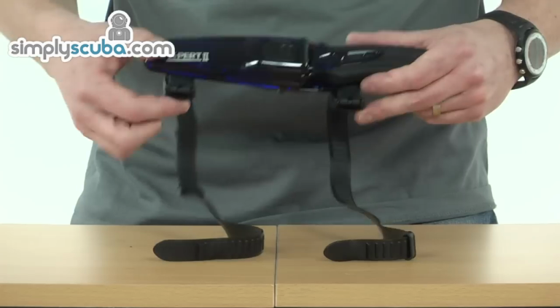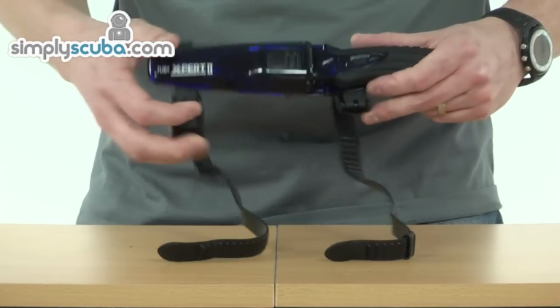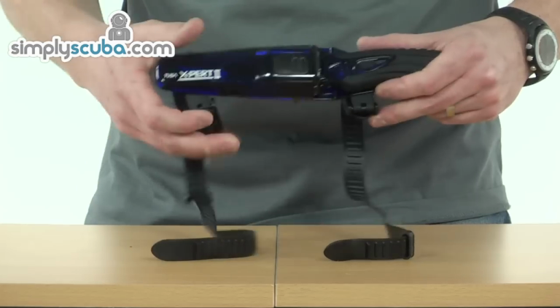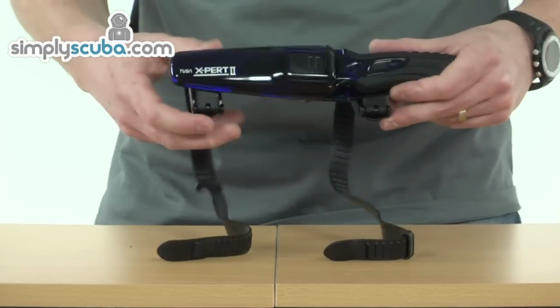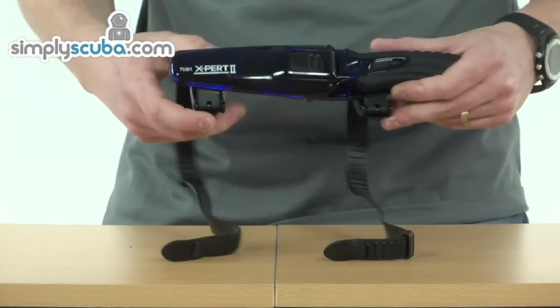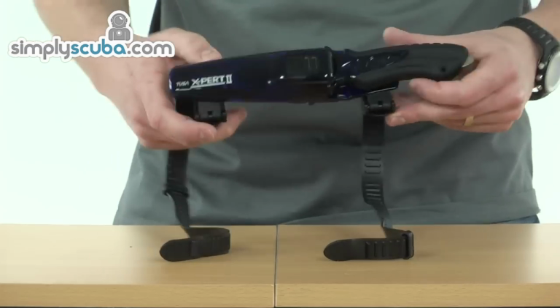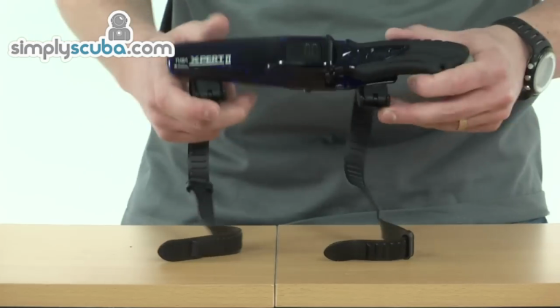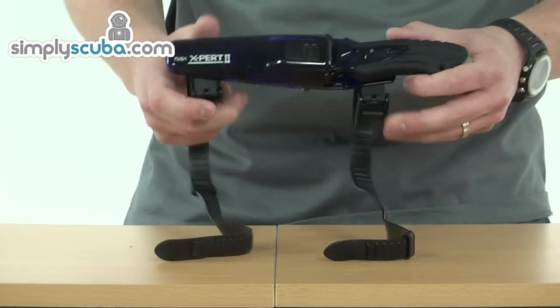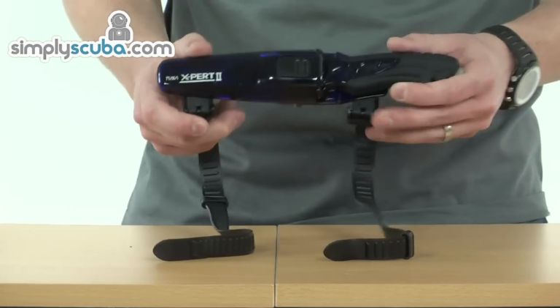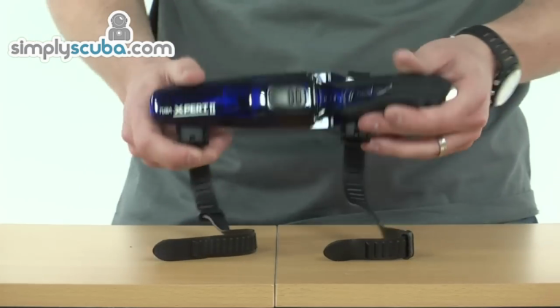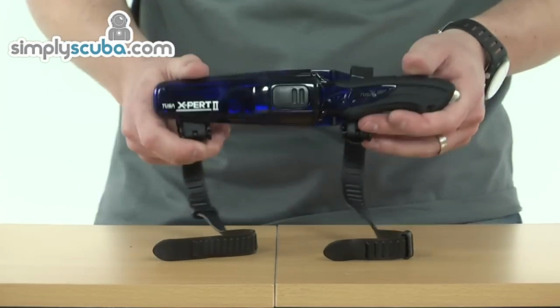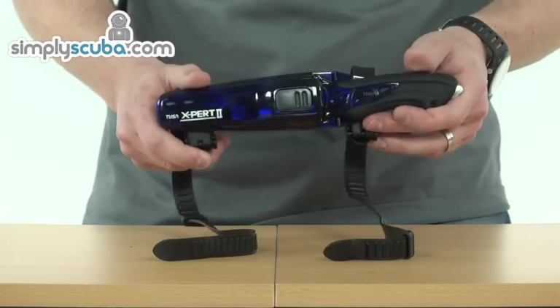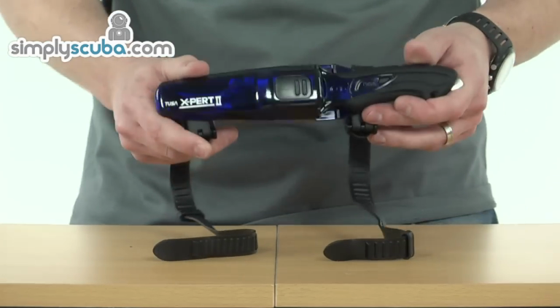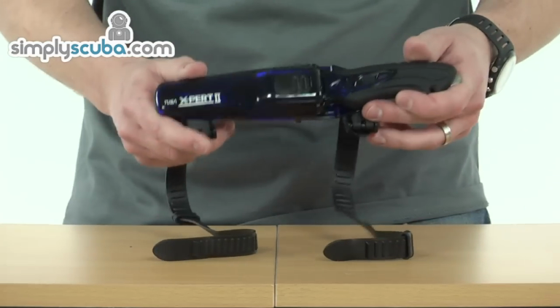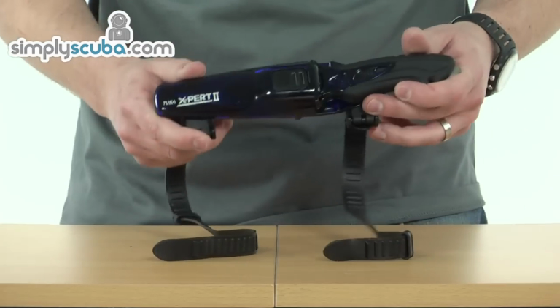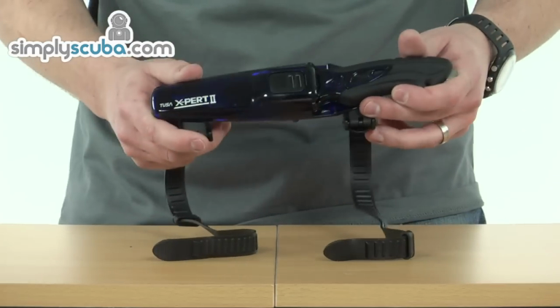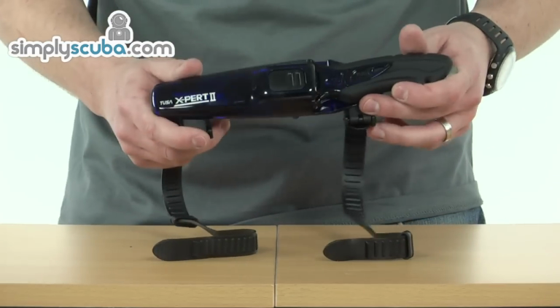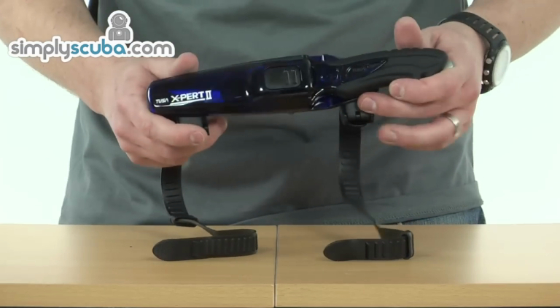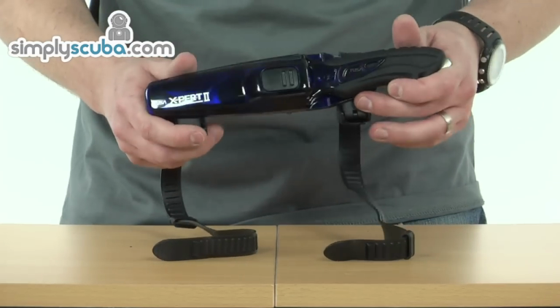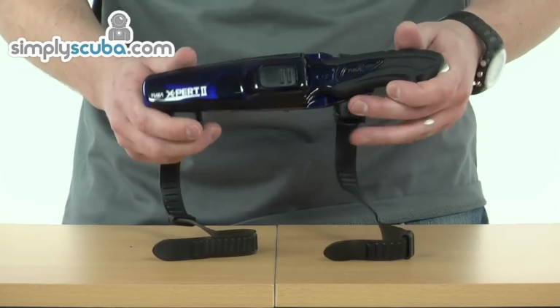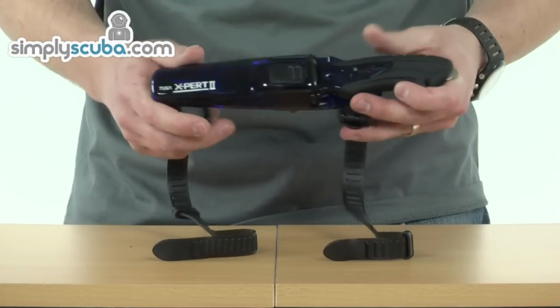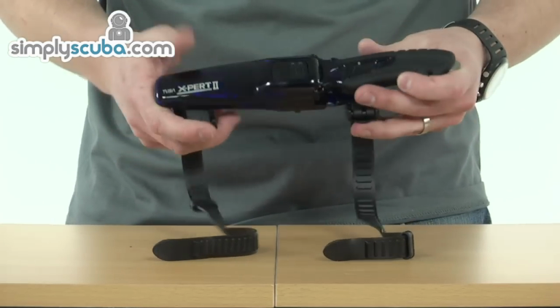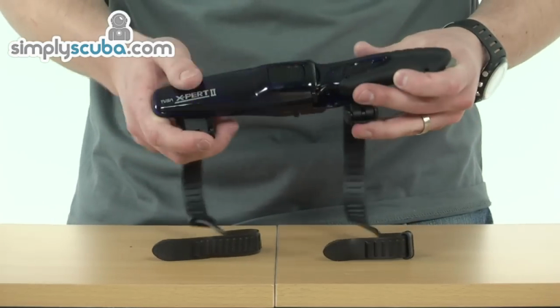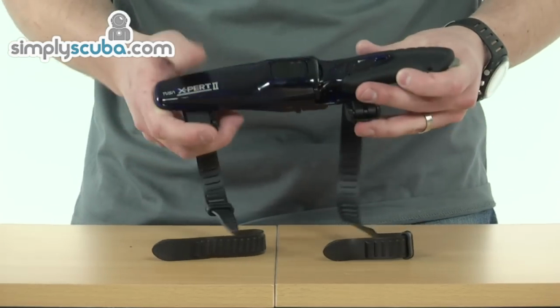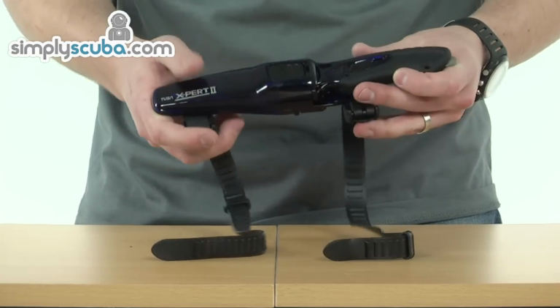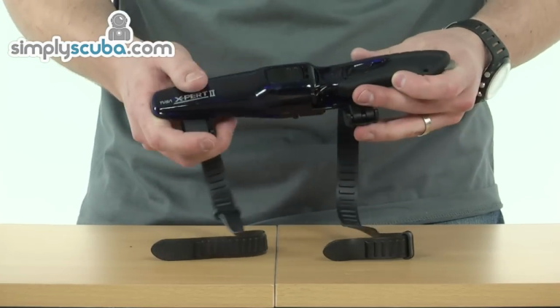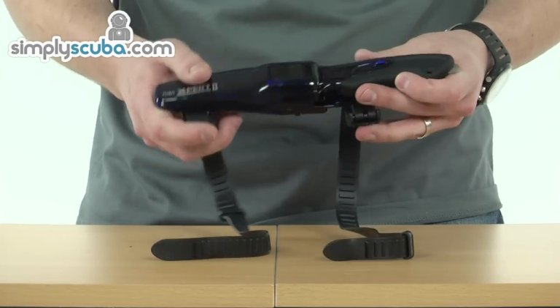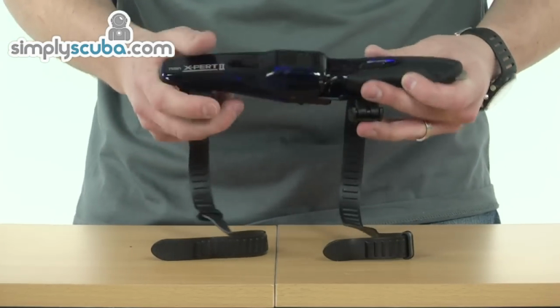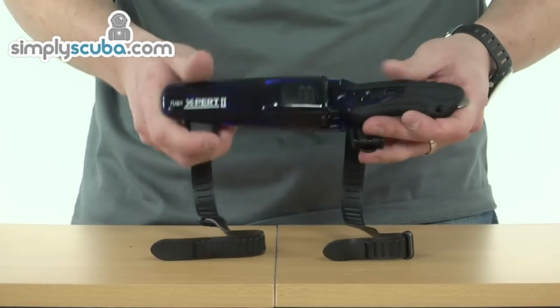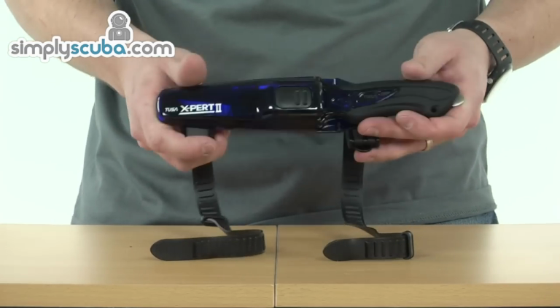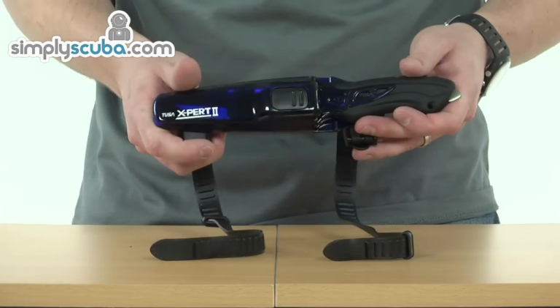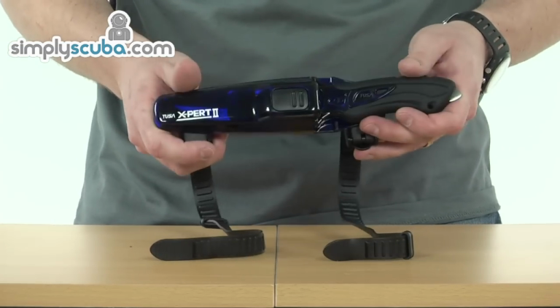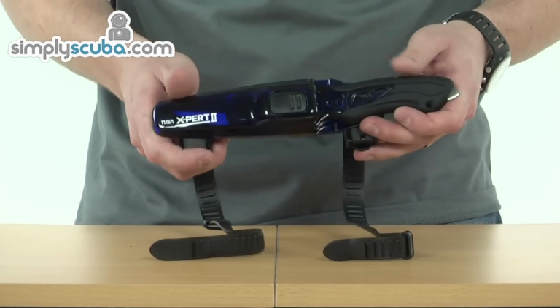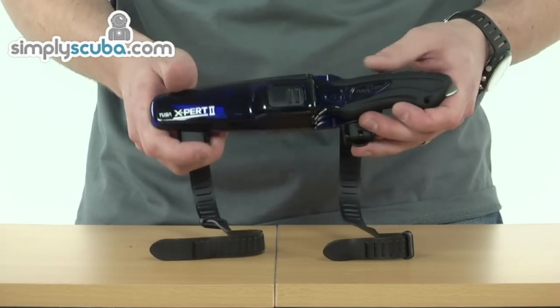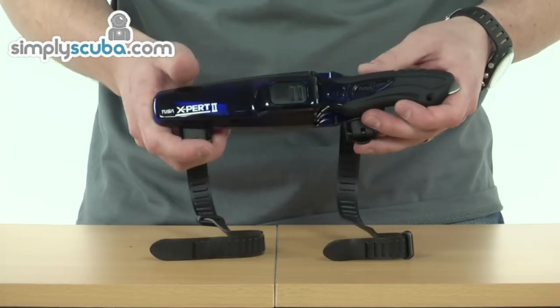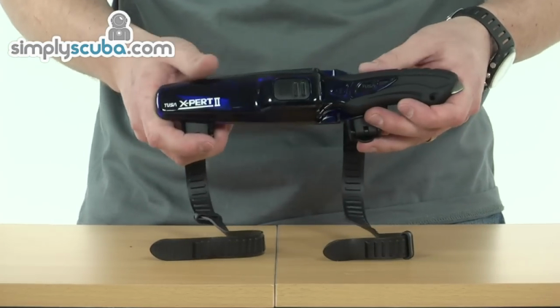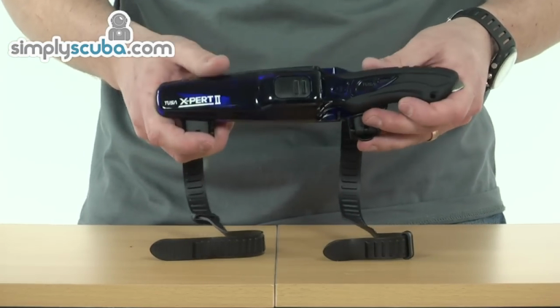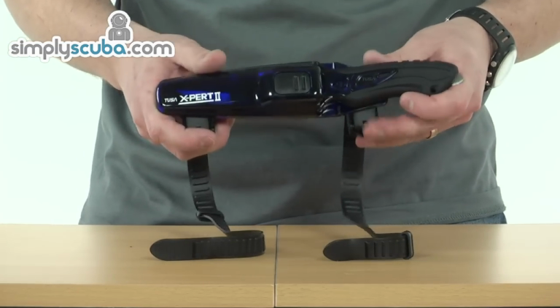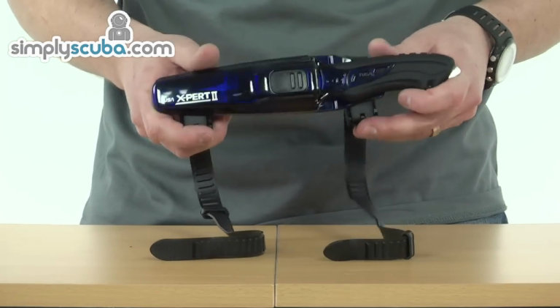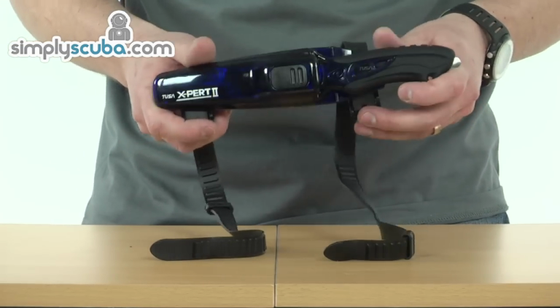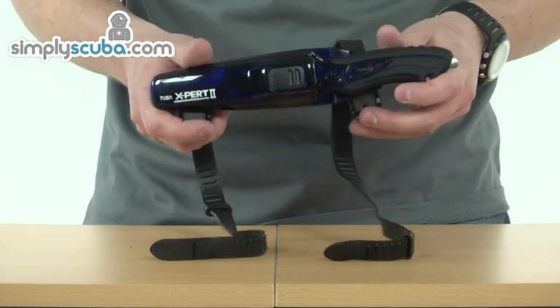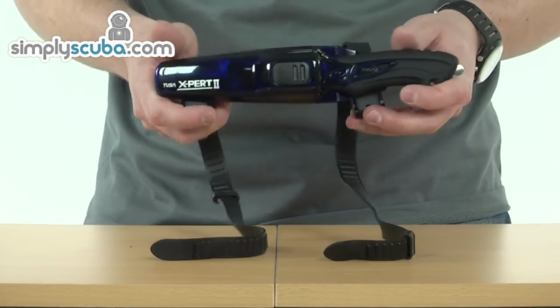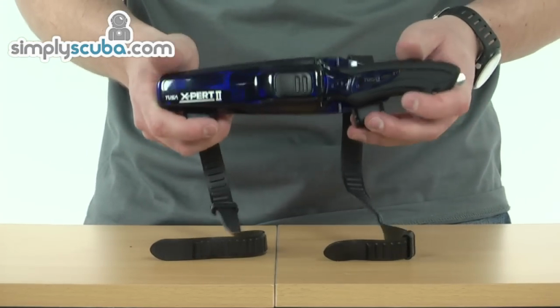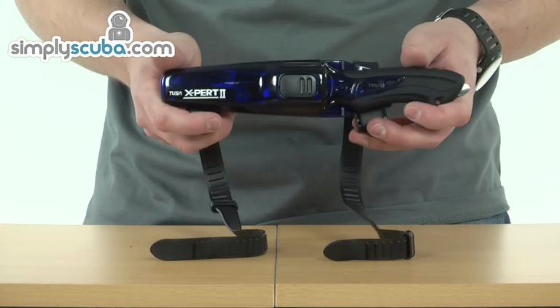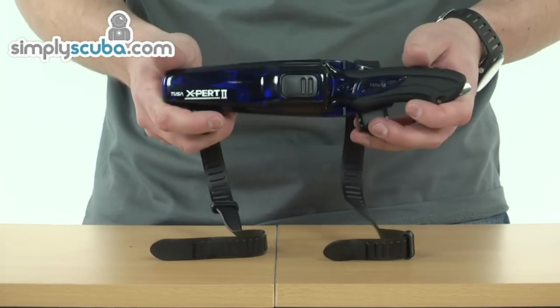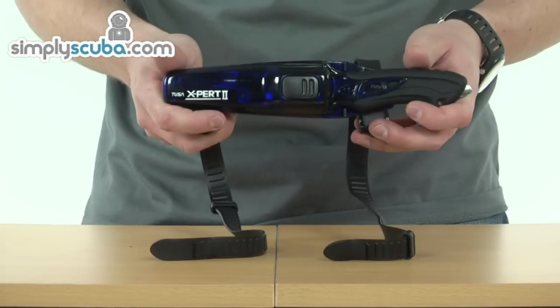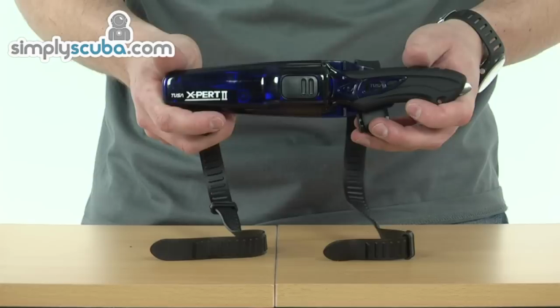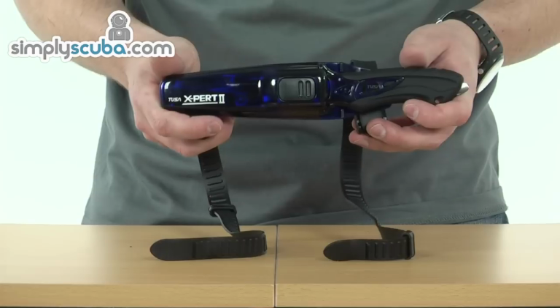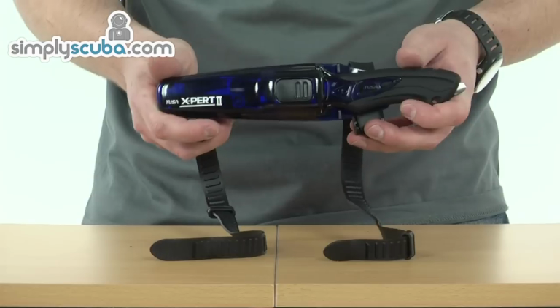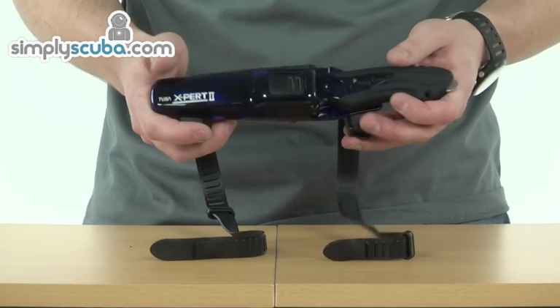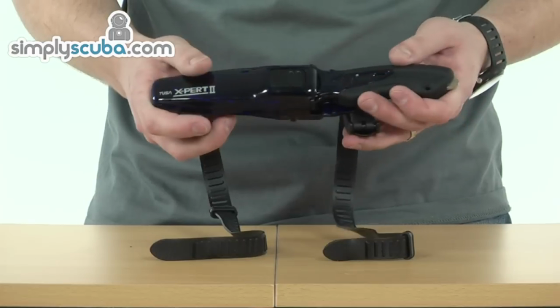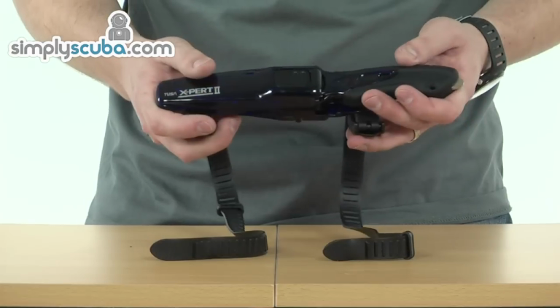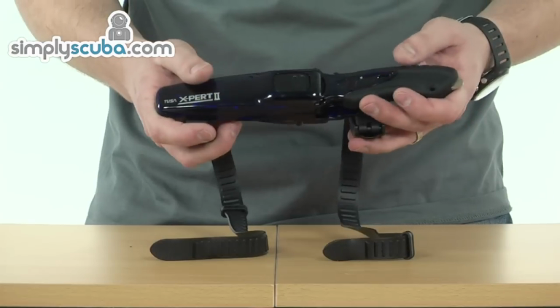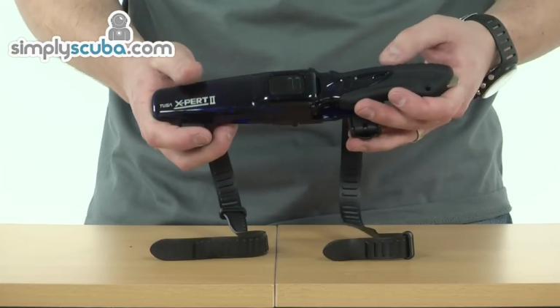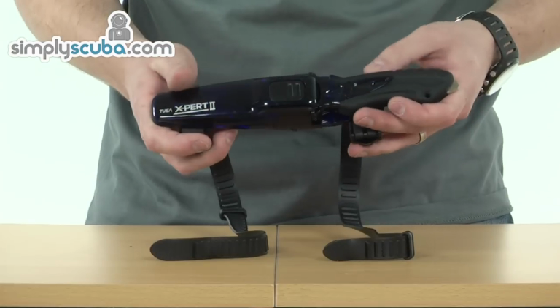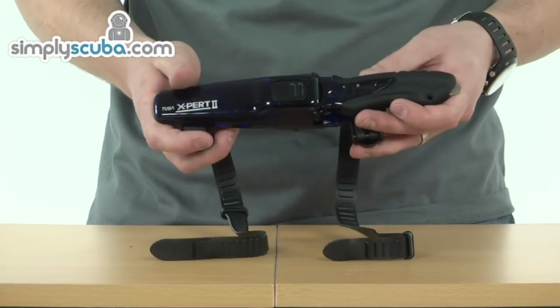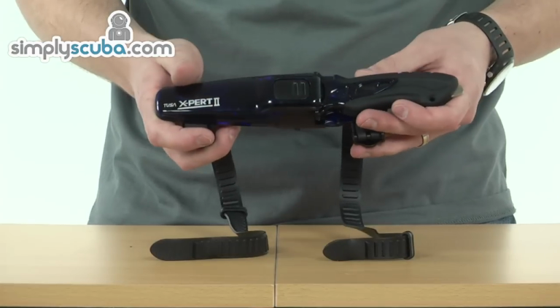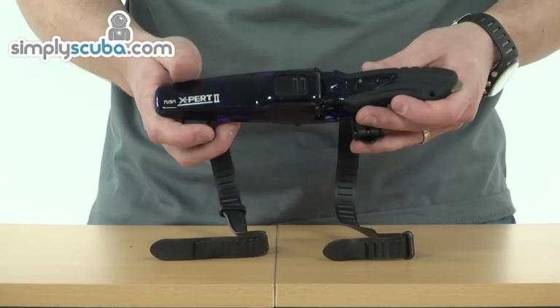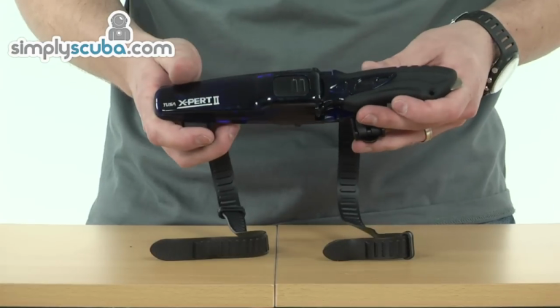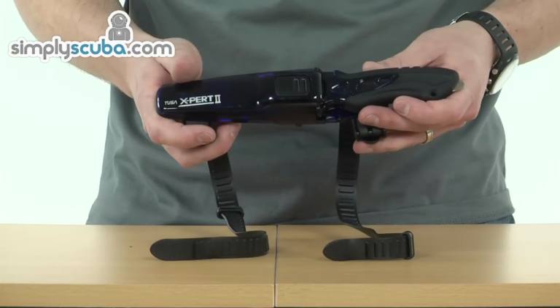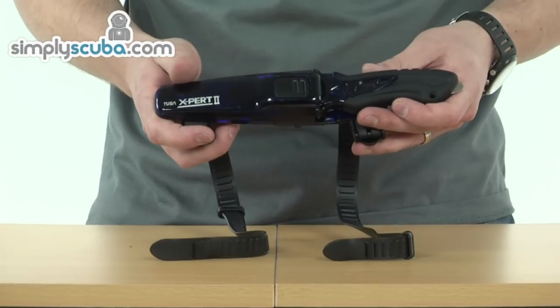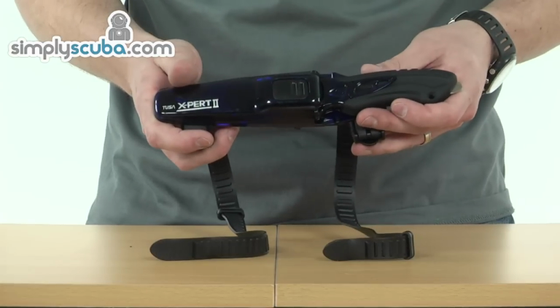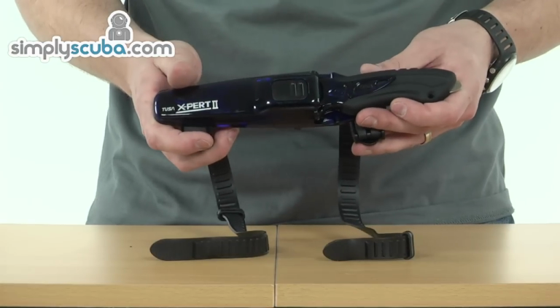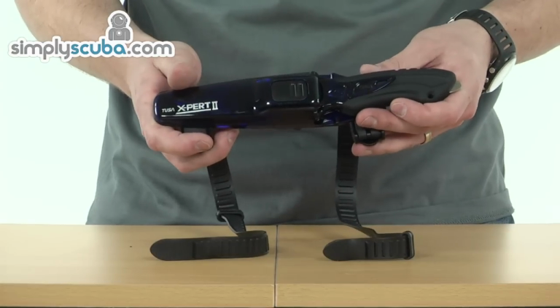So overall, it's a nice sized hard-sheathed knife, great for everyday diving.